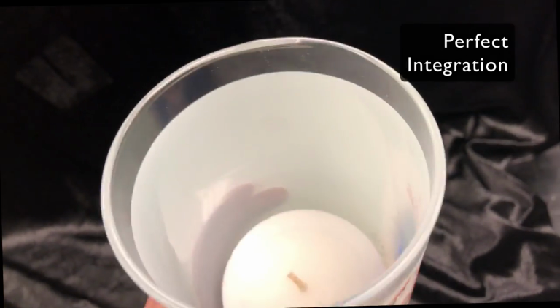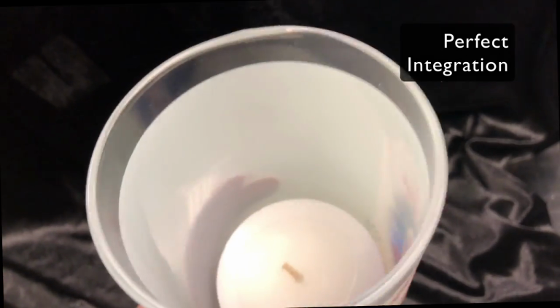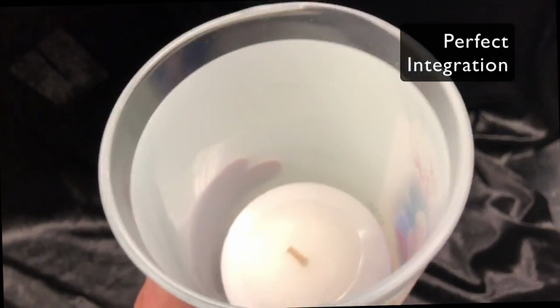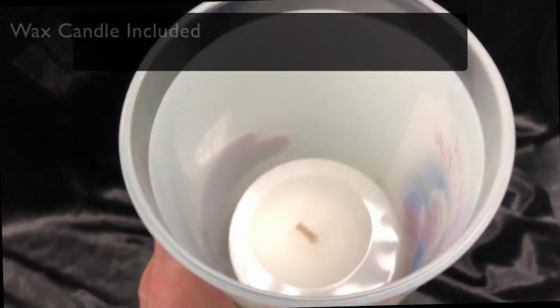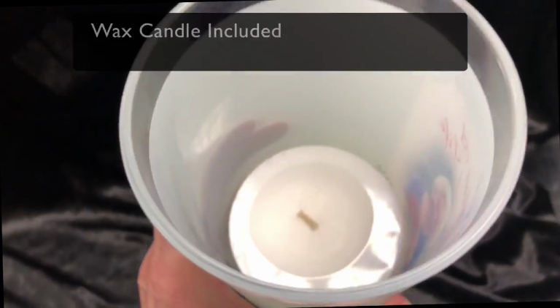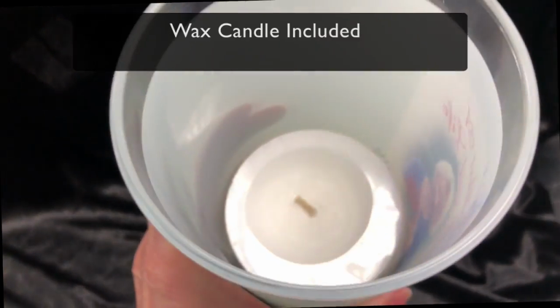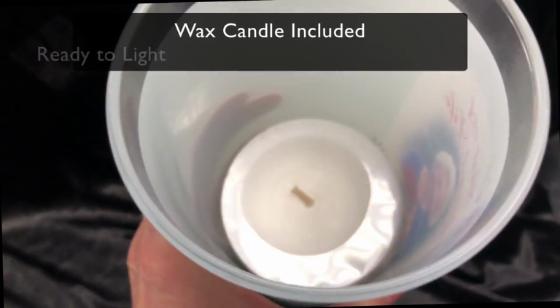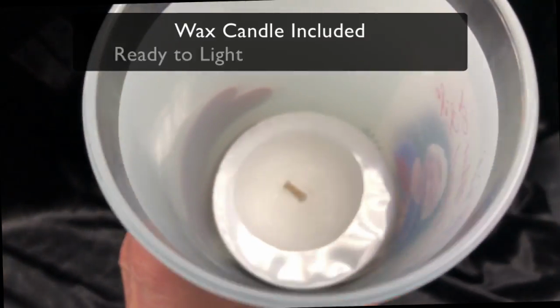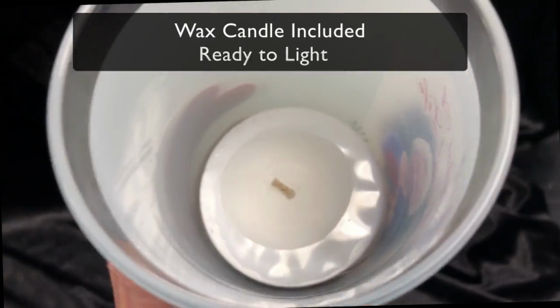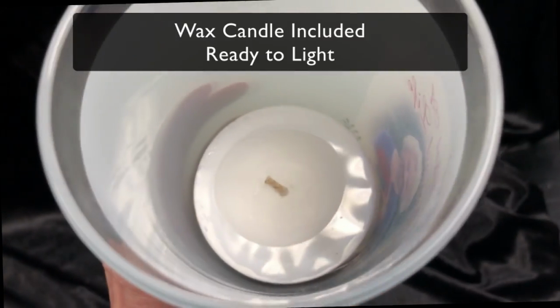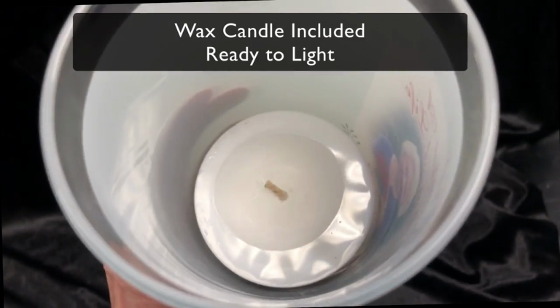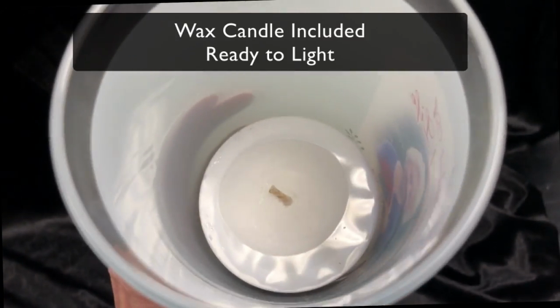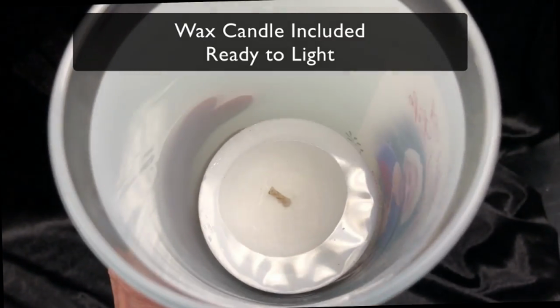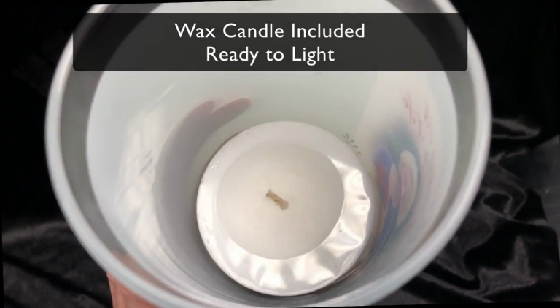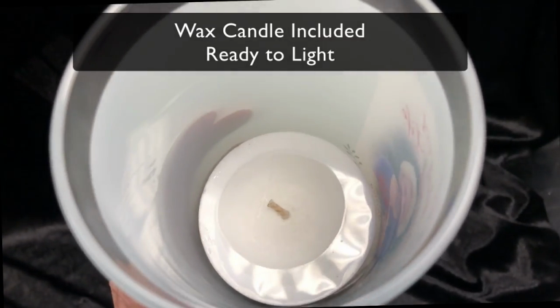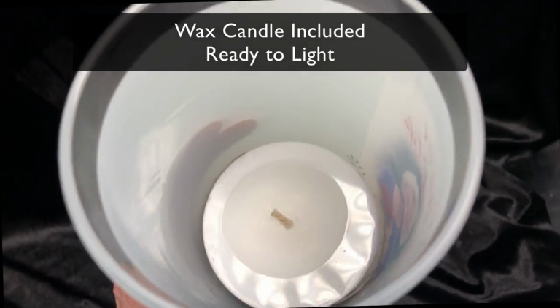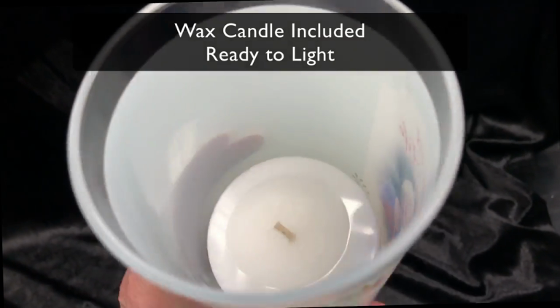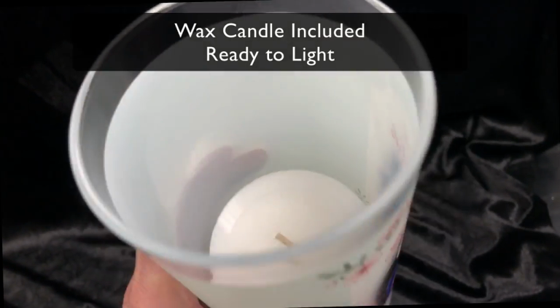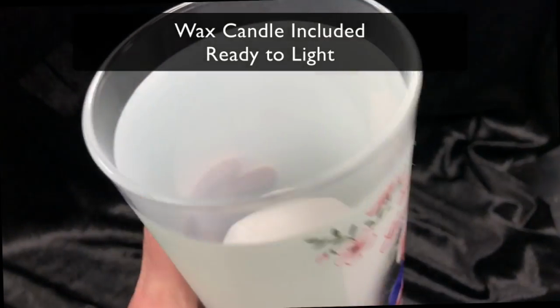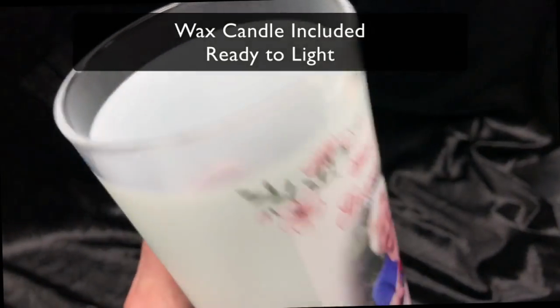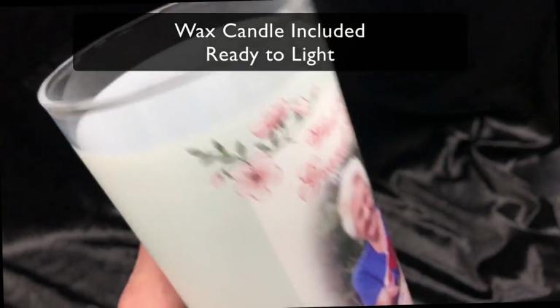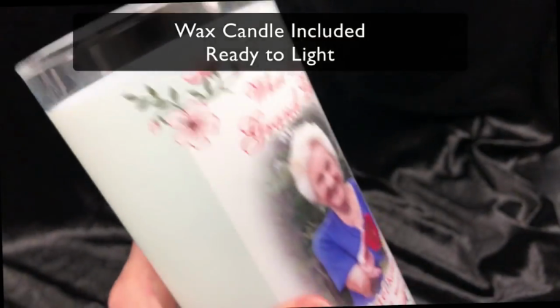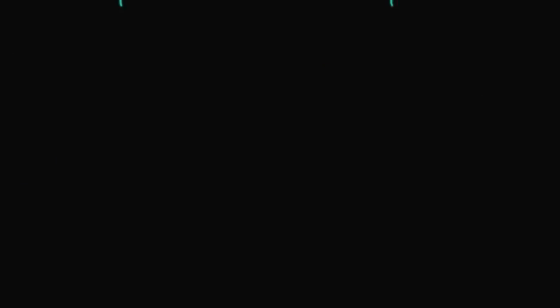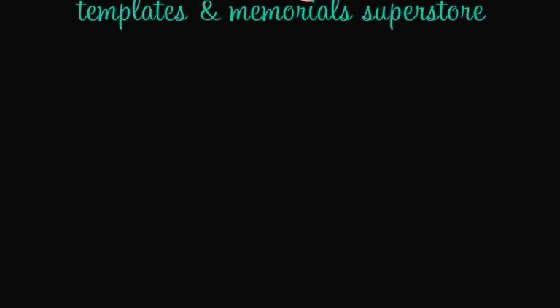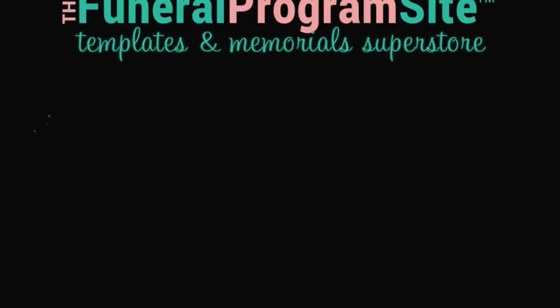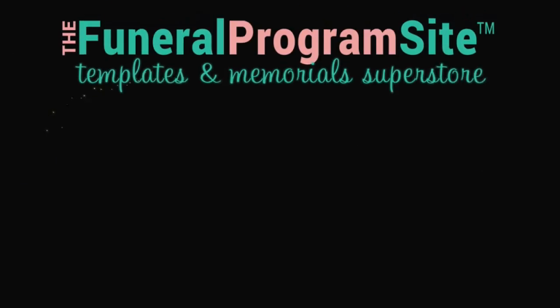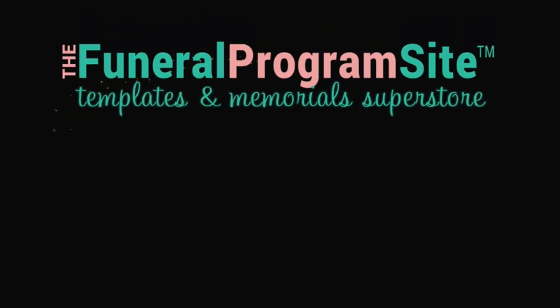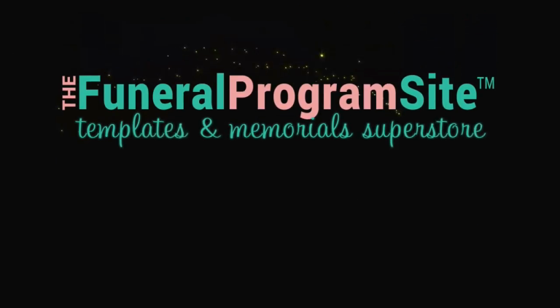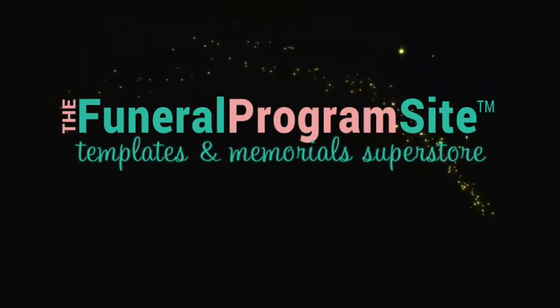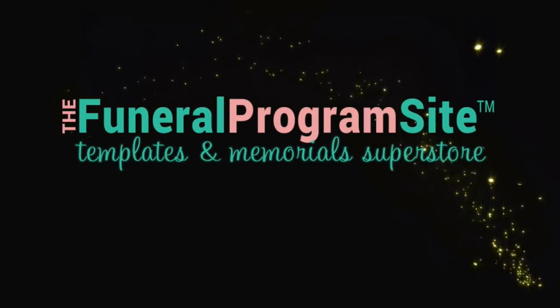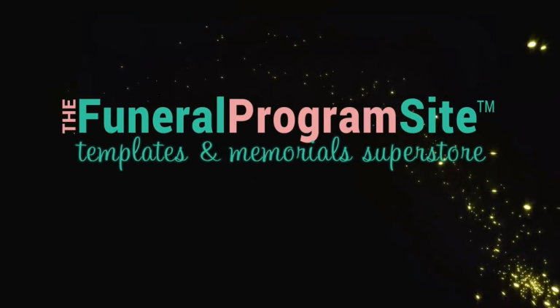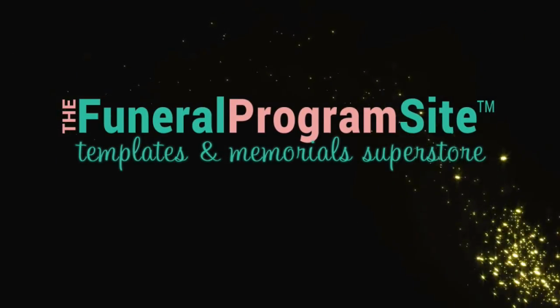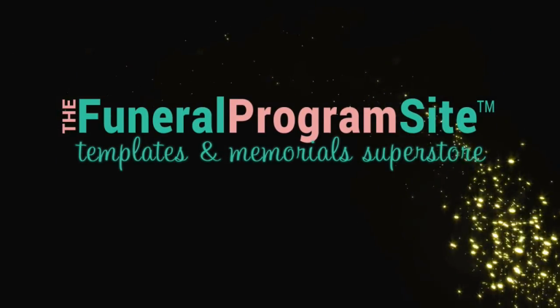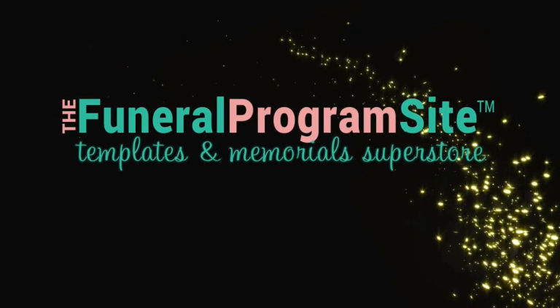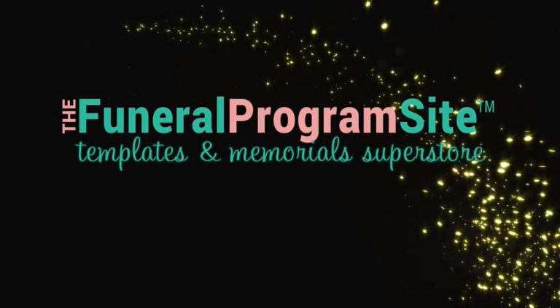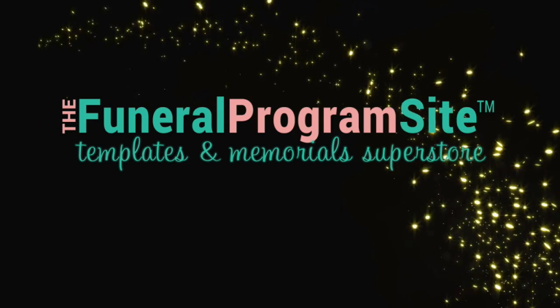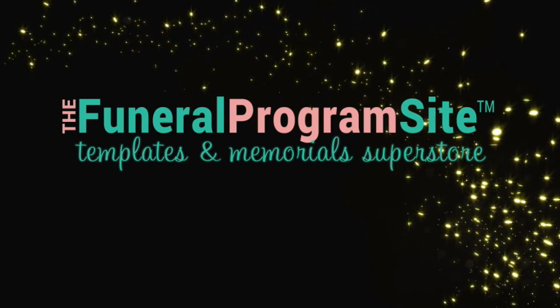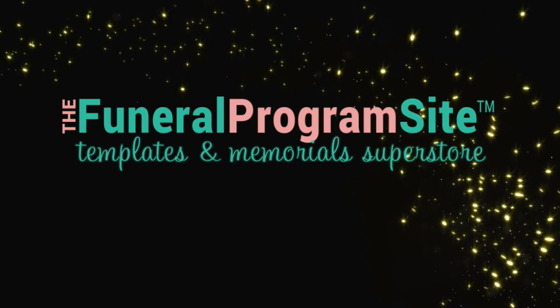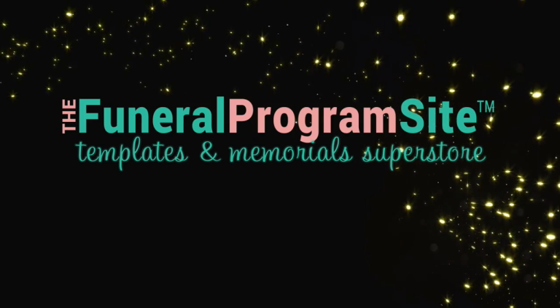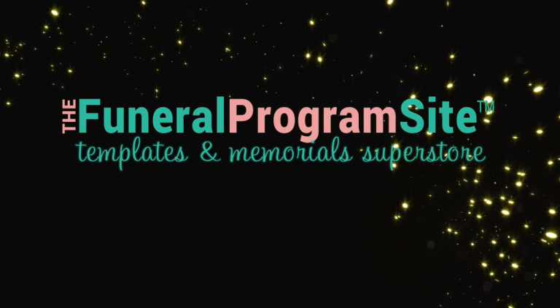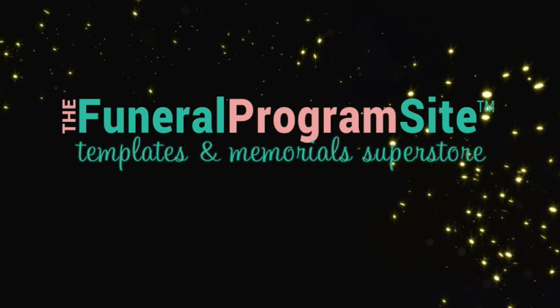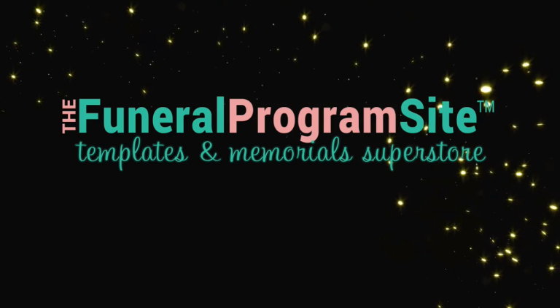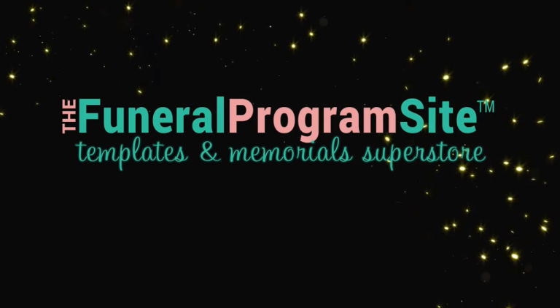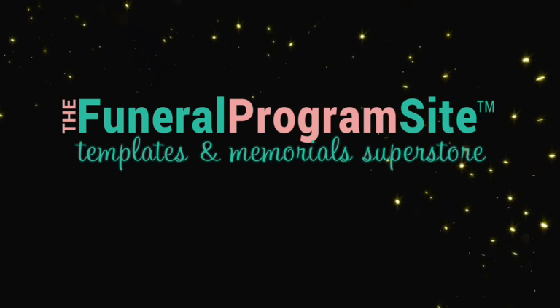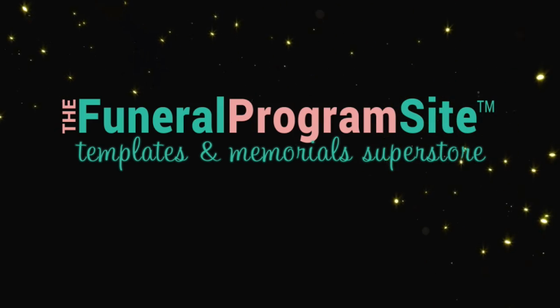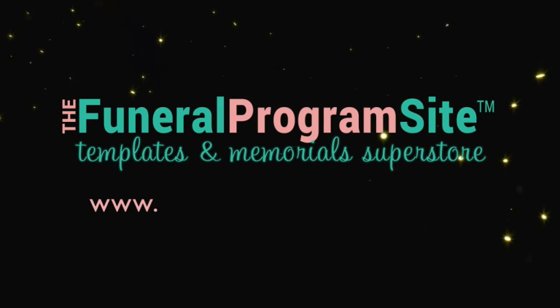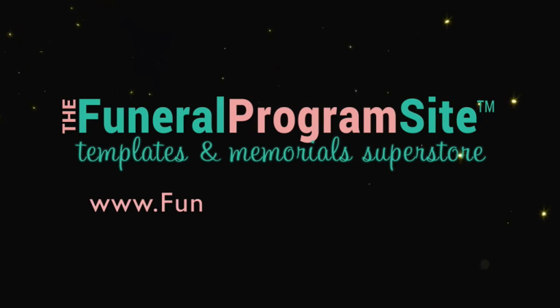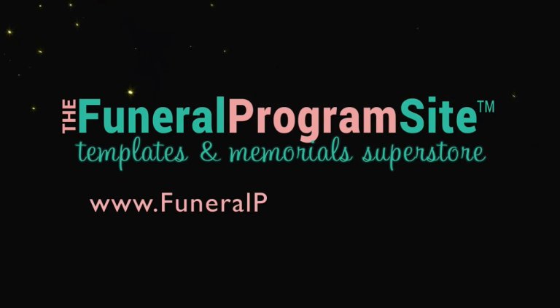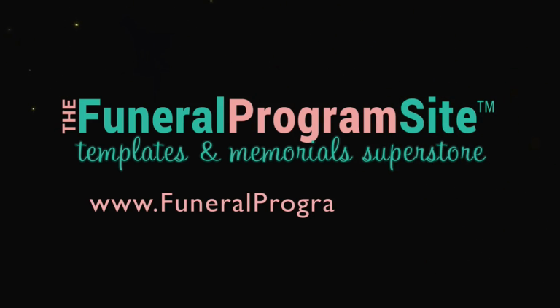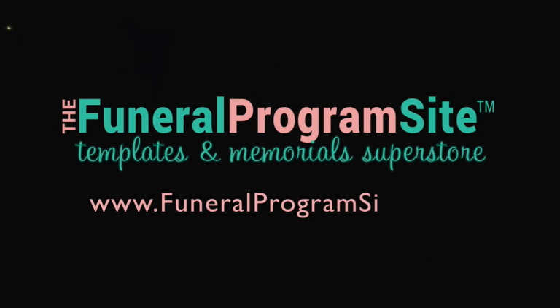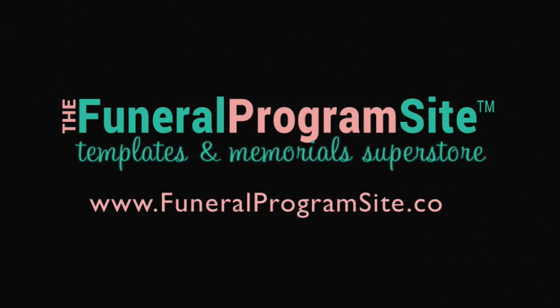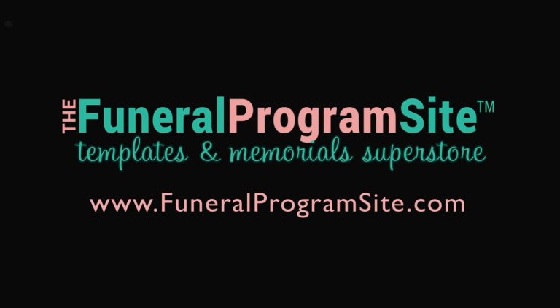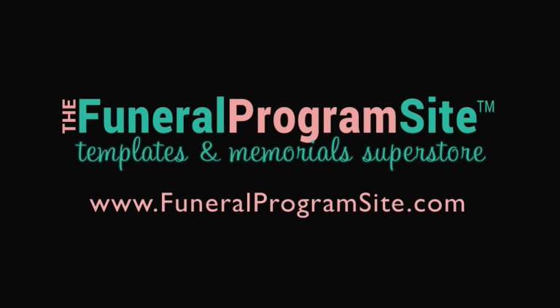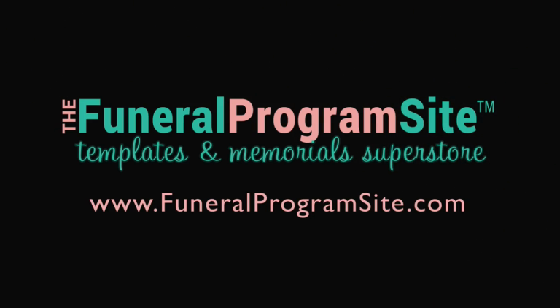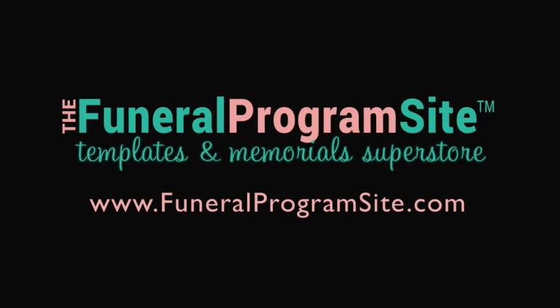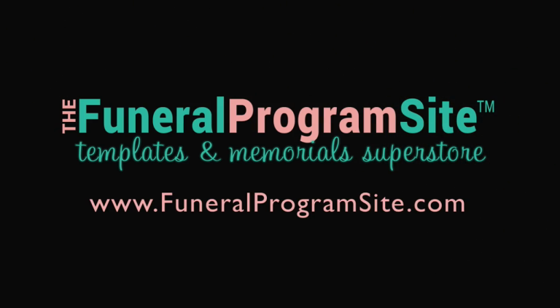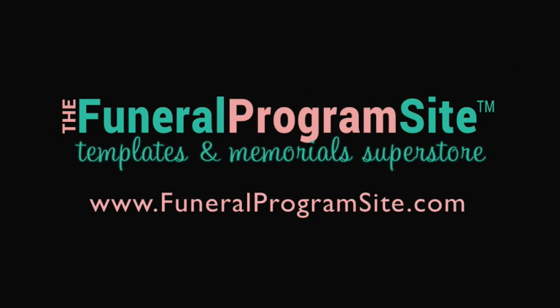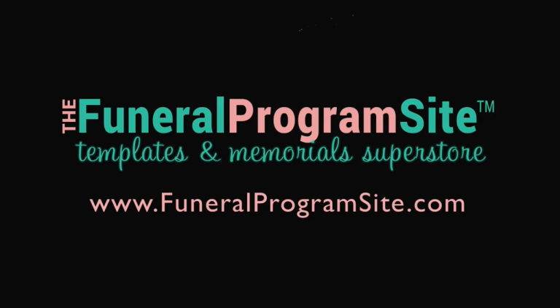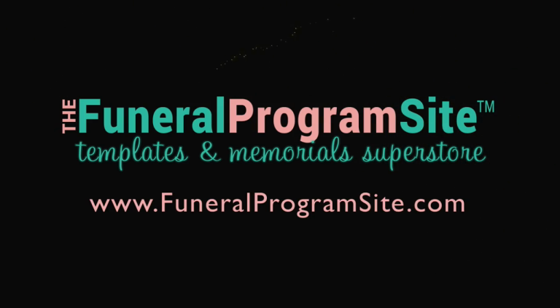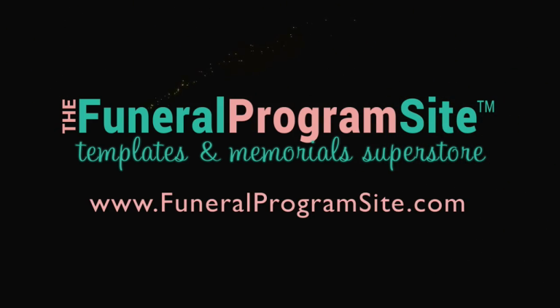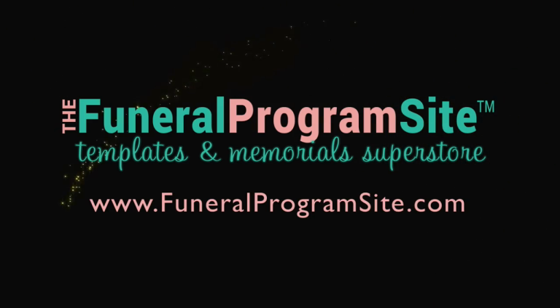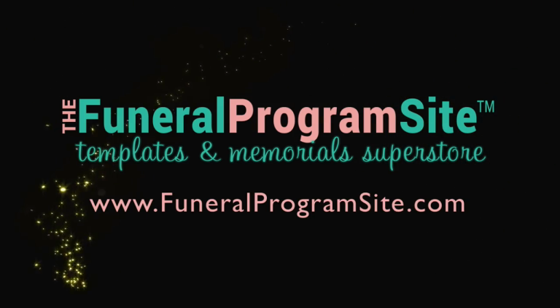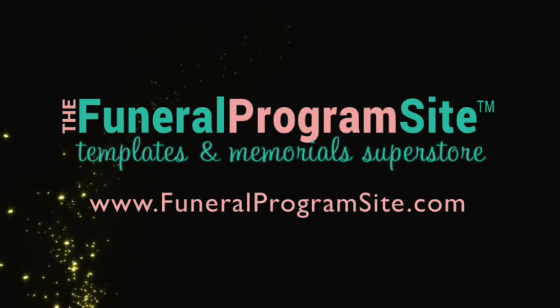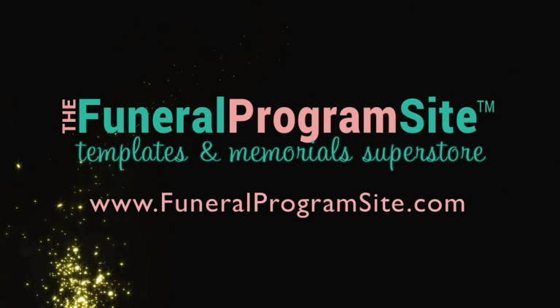It includes a wax candle ready for lighting. You can purchase yours today, only available at the funeralprogramsite.com.